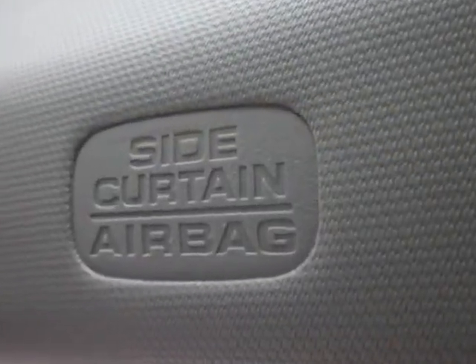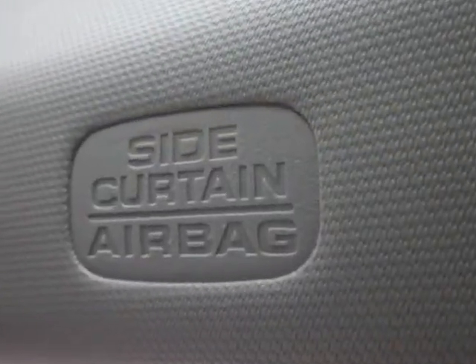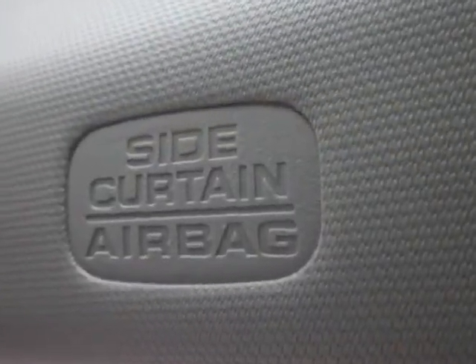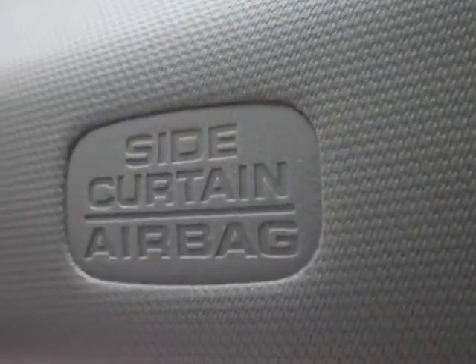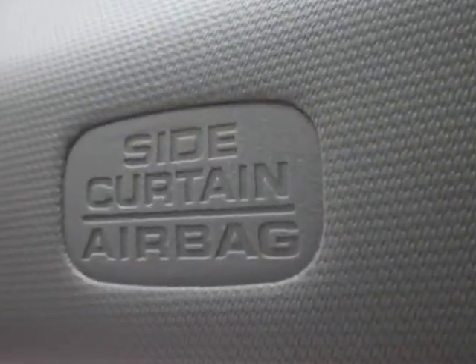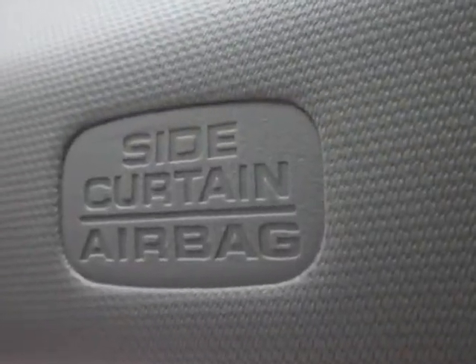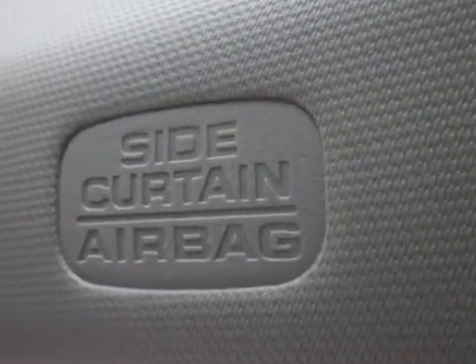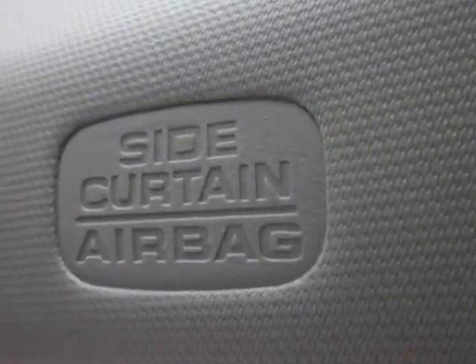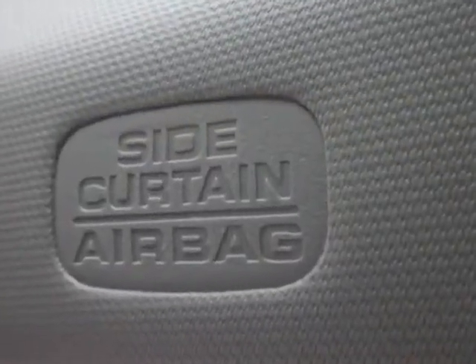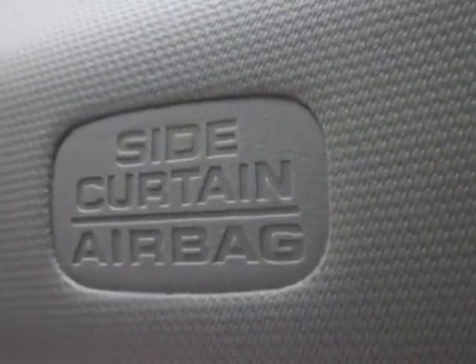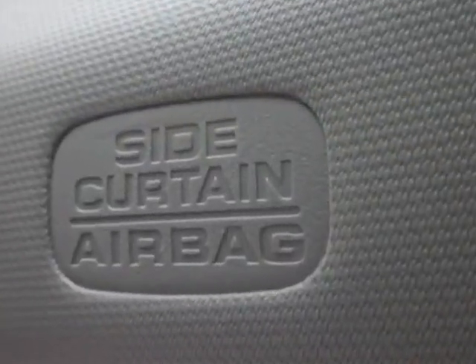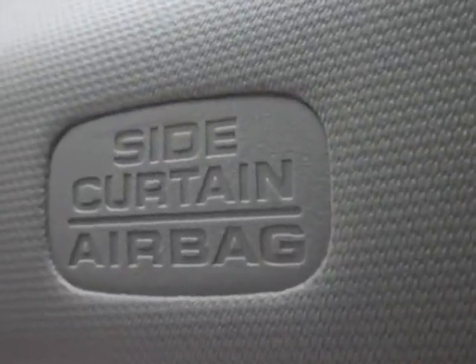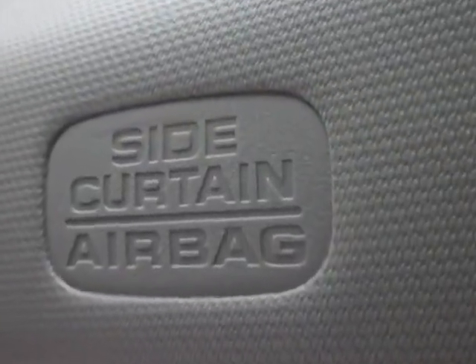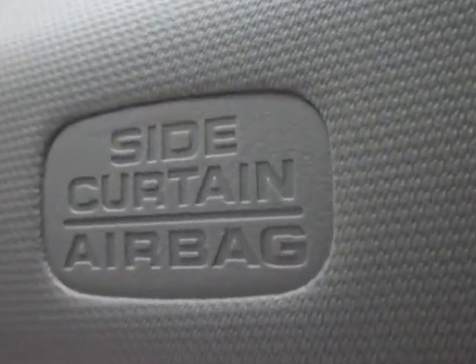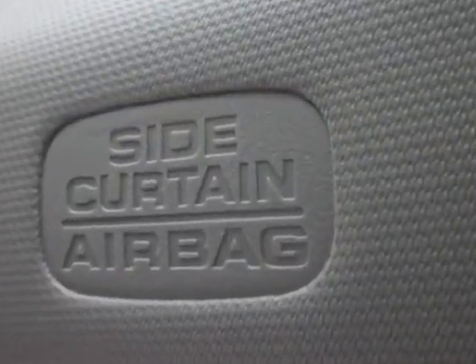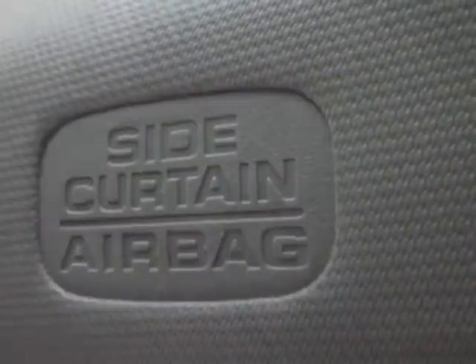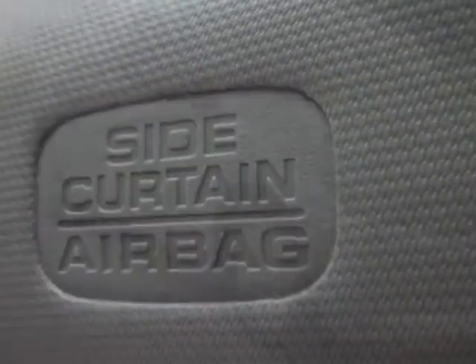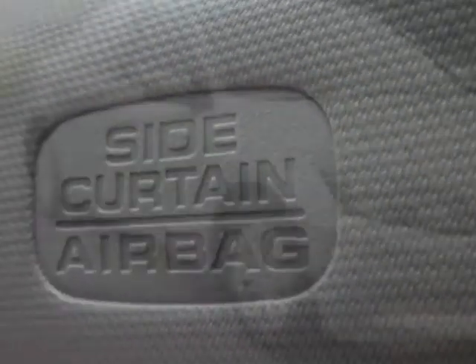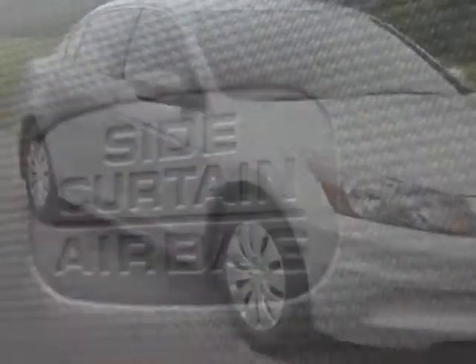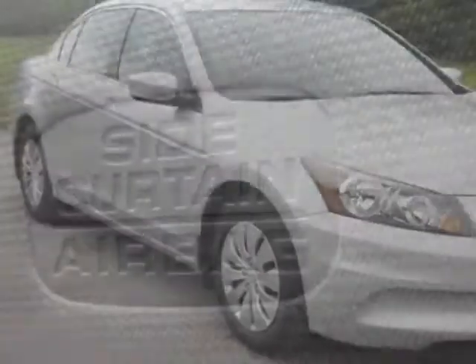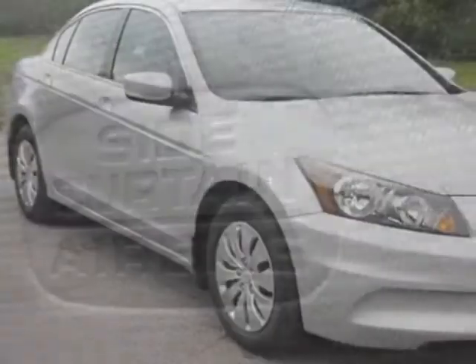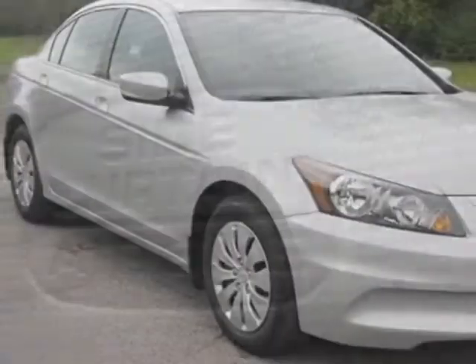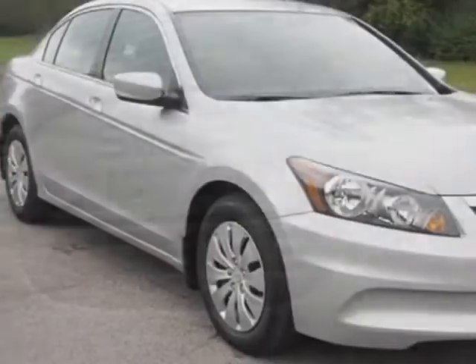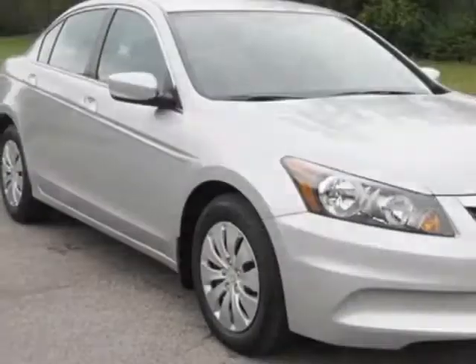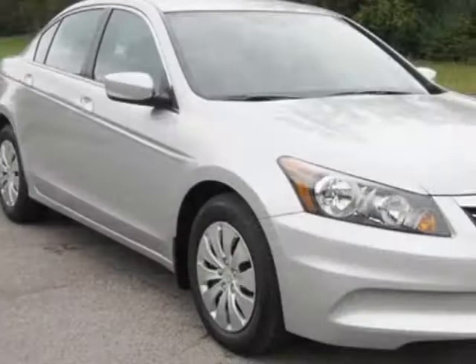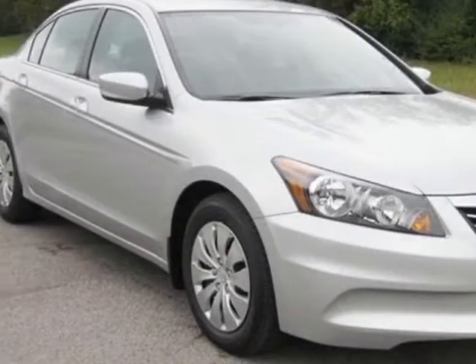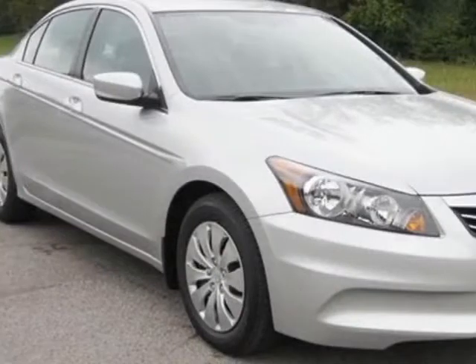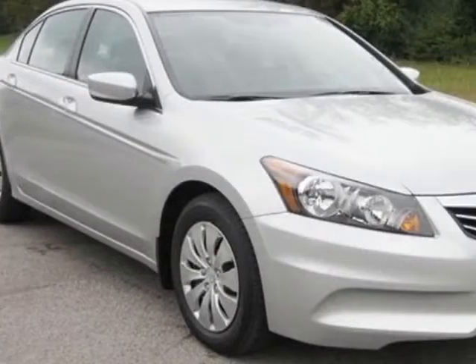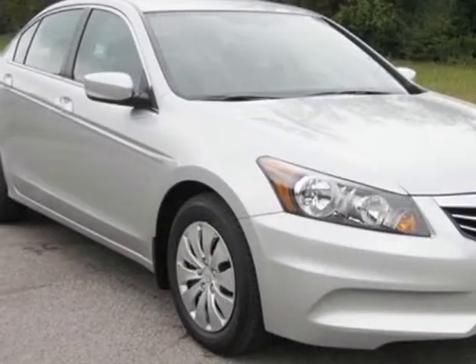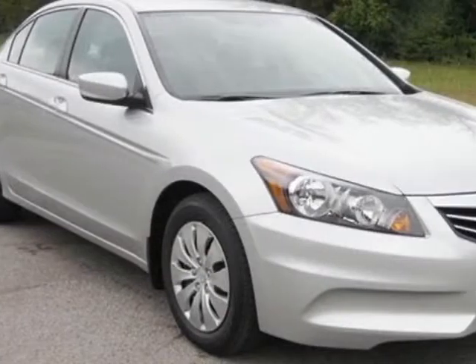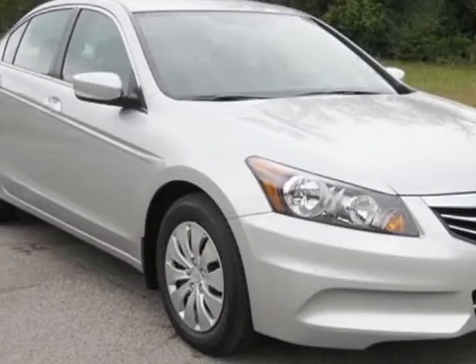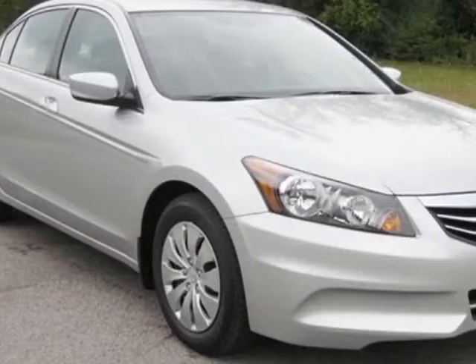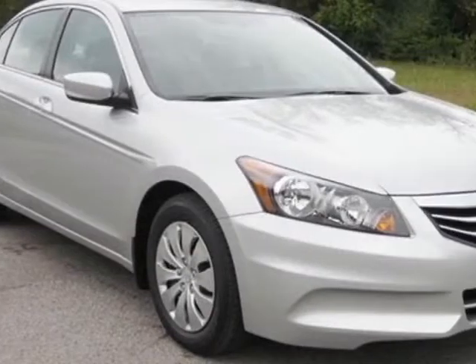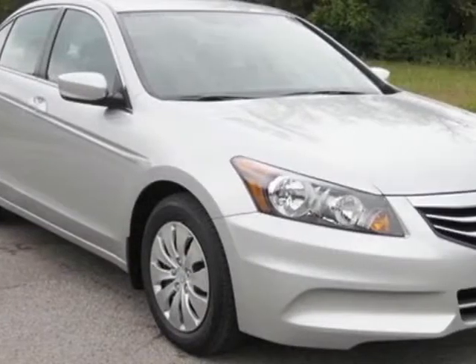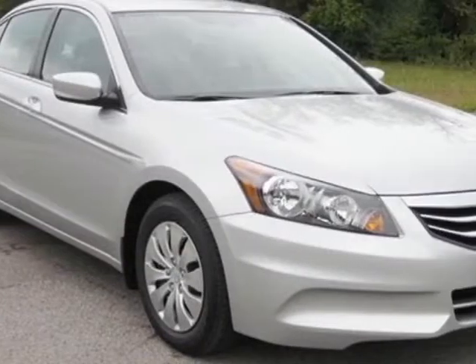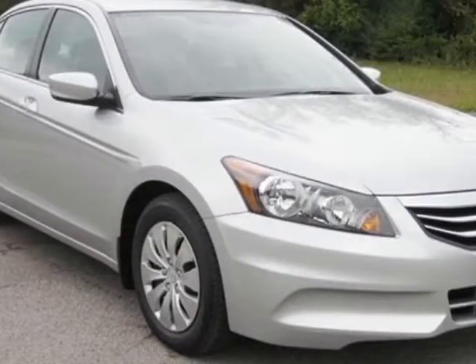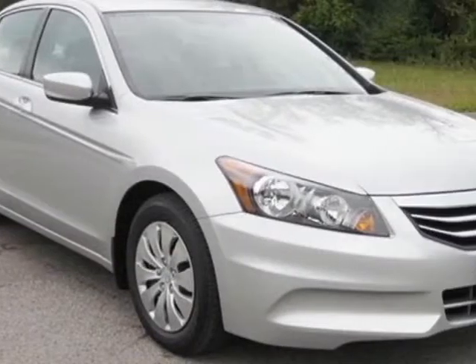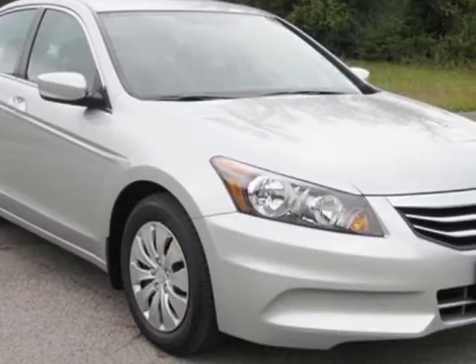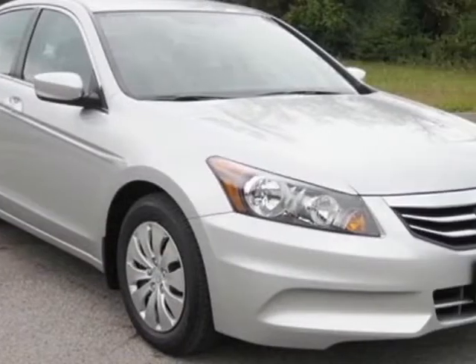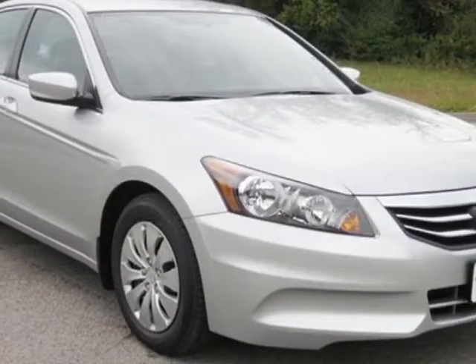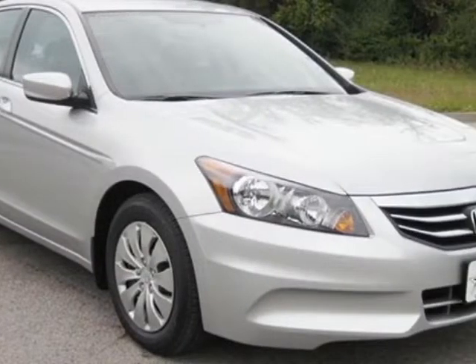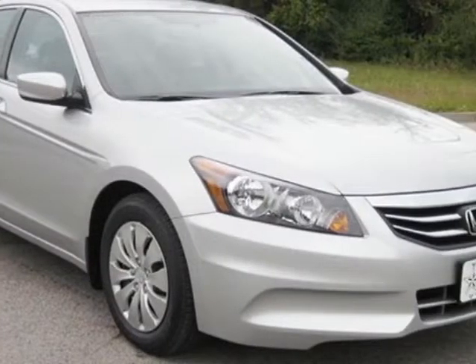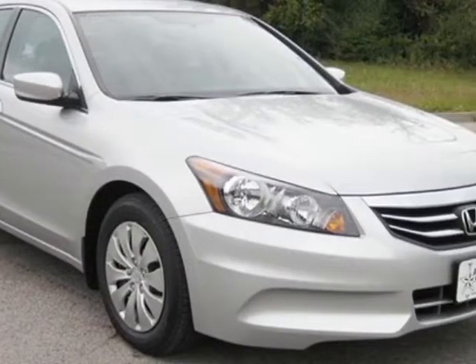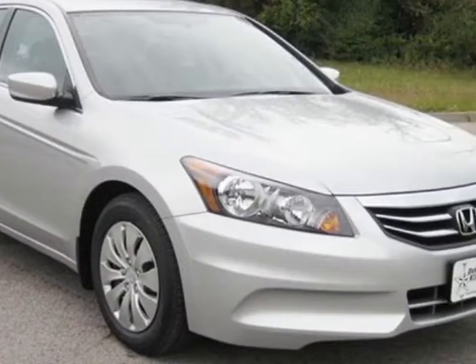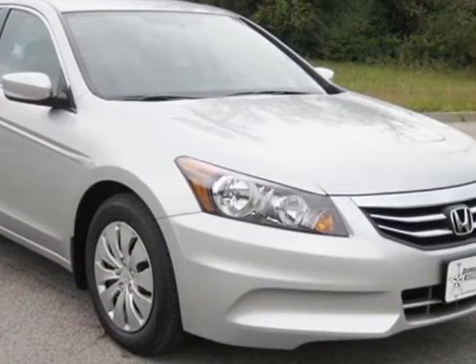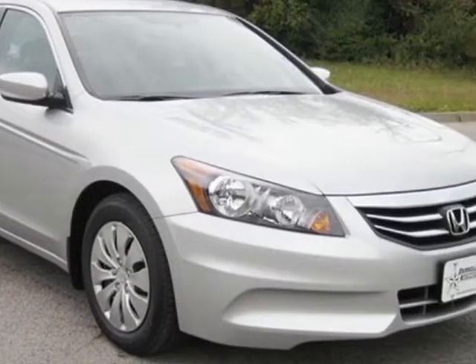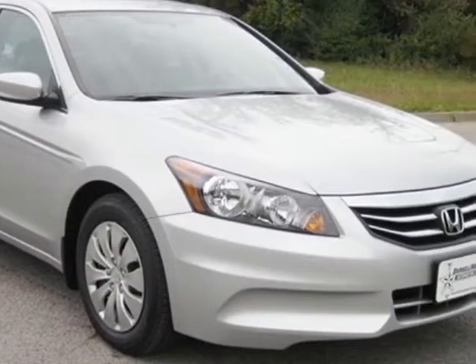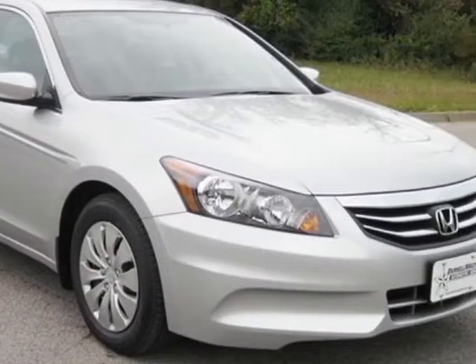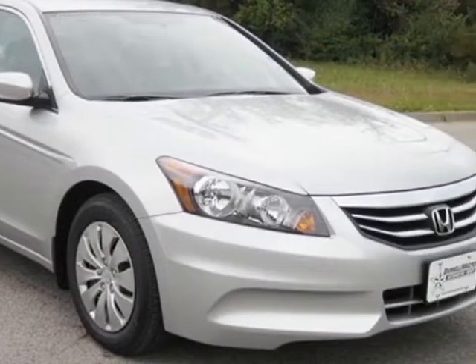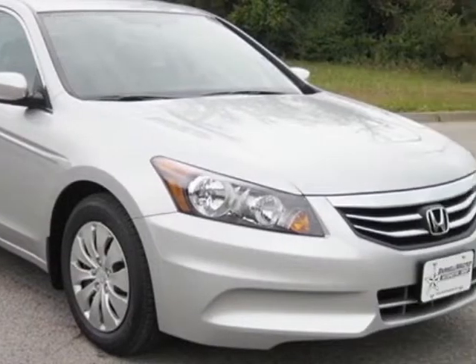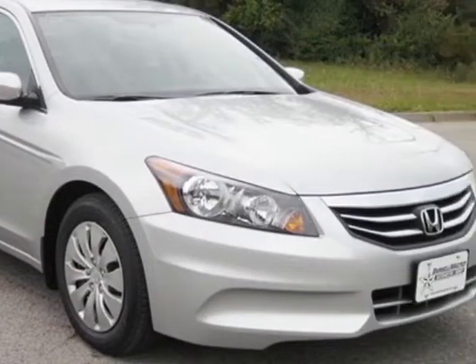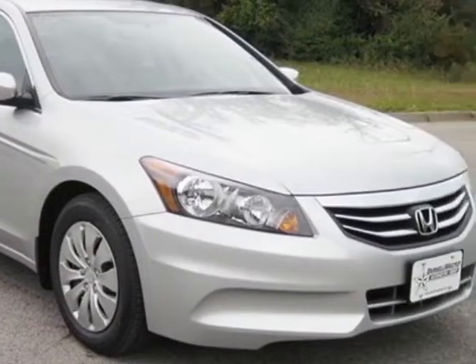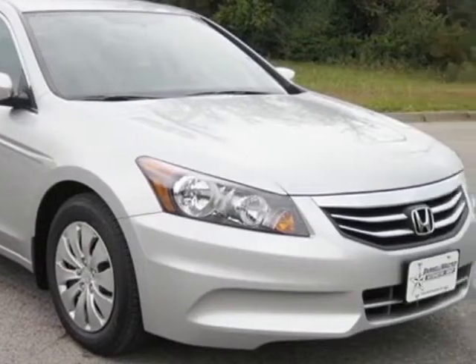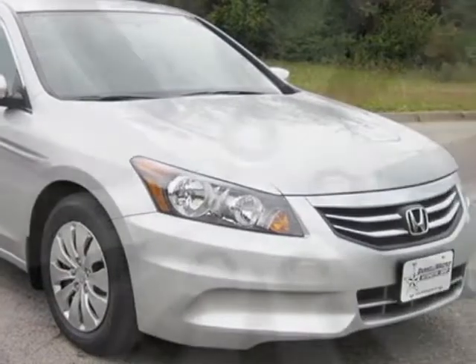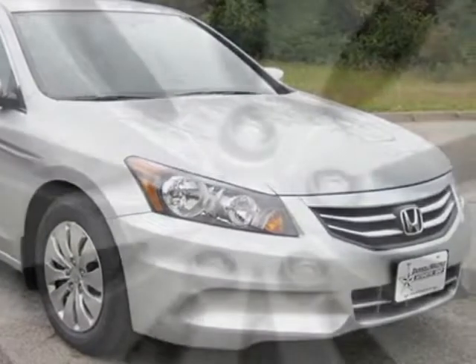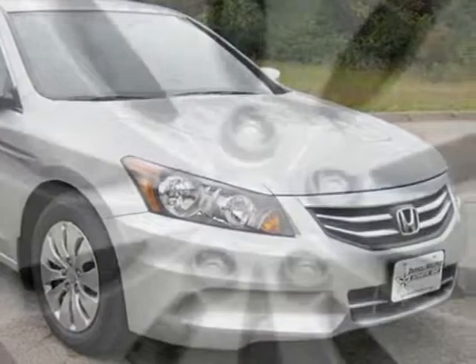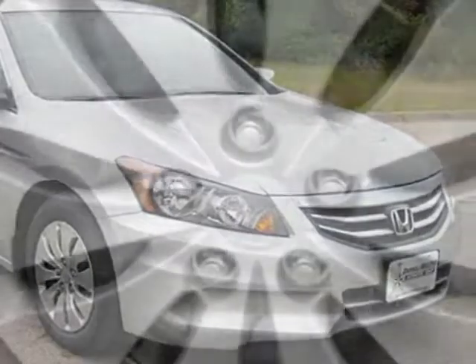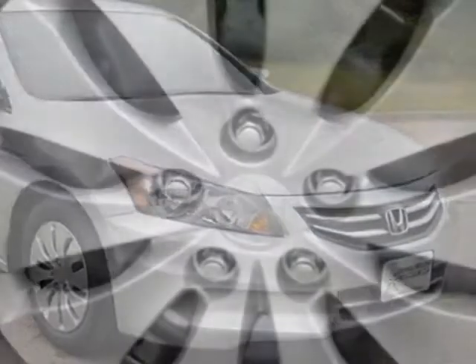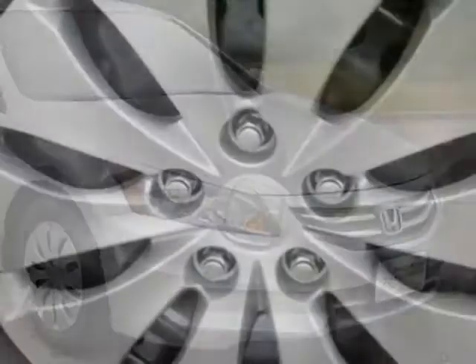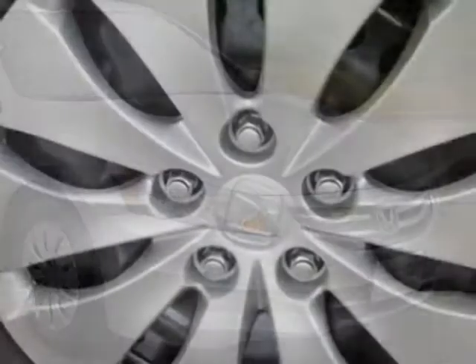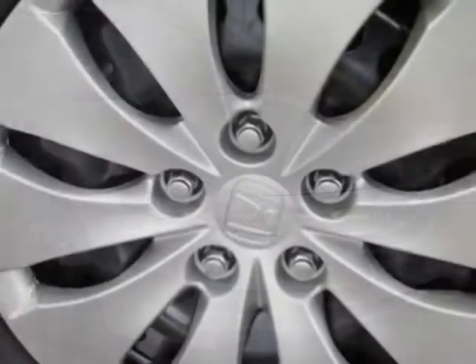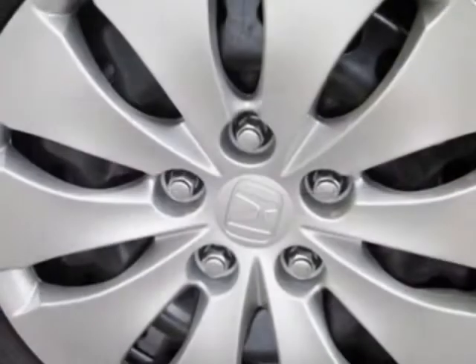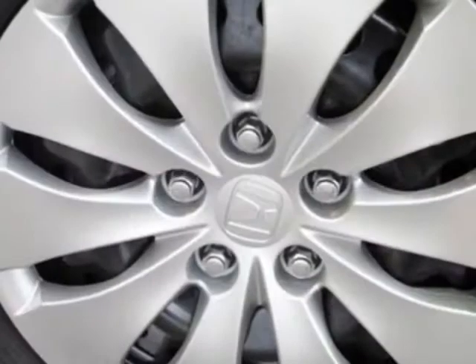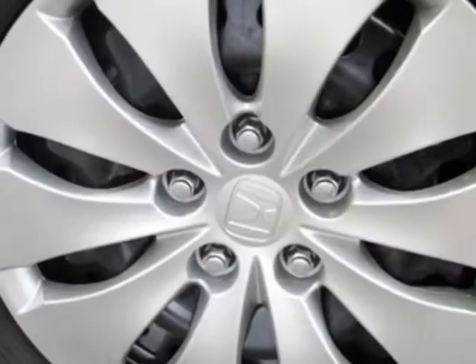This Accord Coupe boasts a 2.4 liter engine and has a 5-speed automatic transmission.